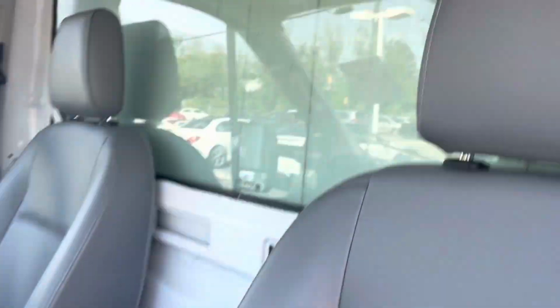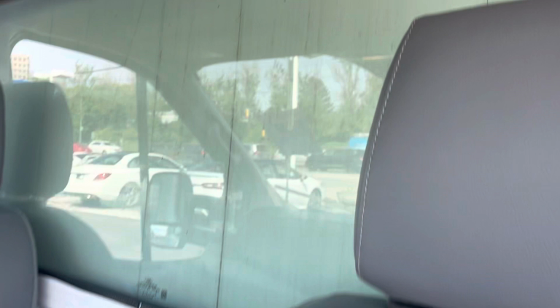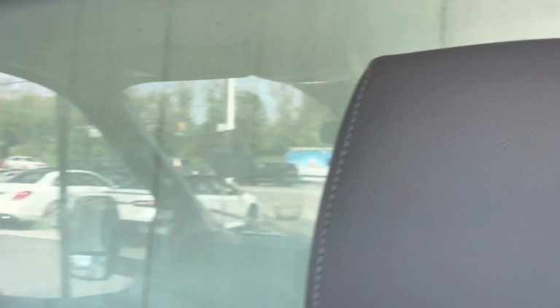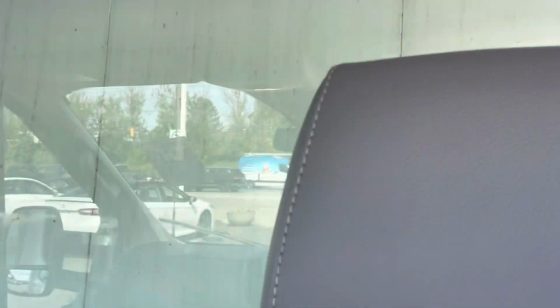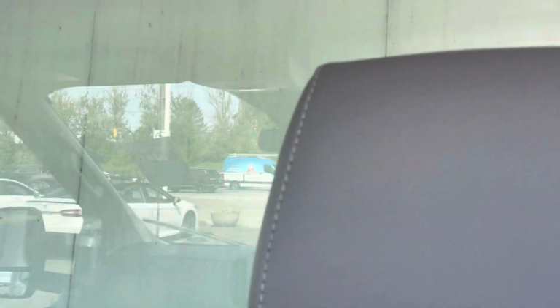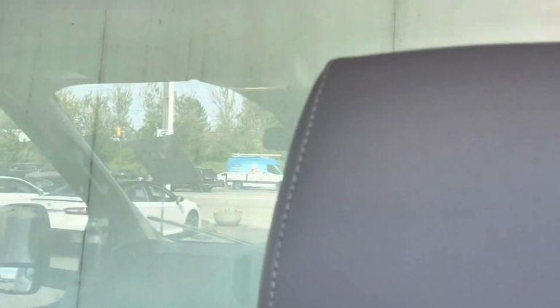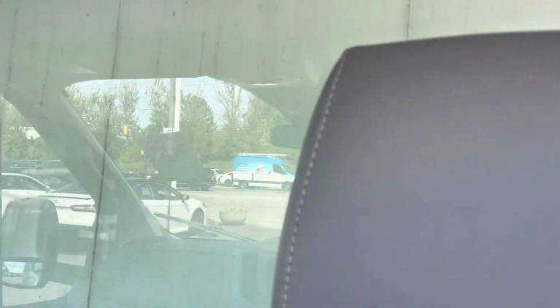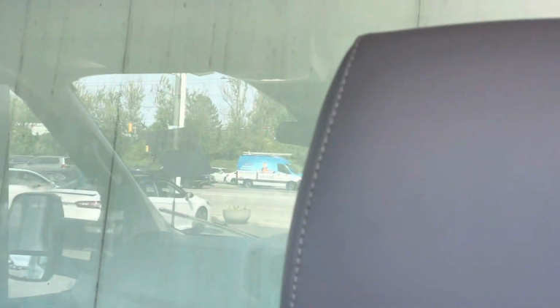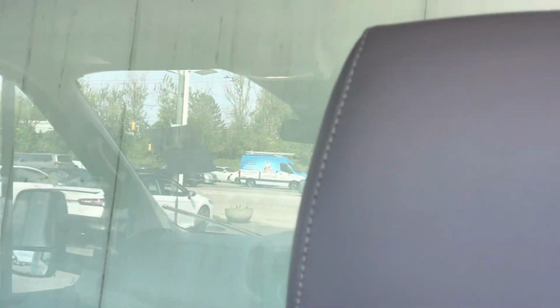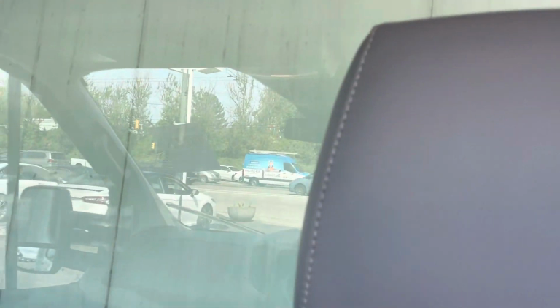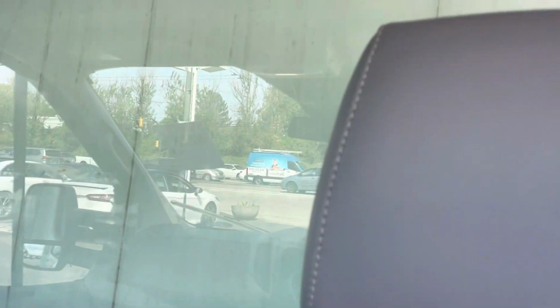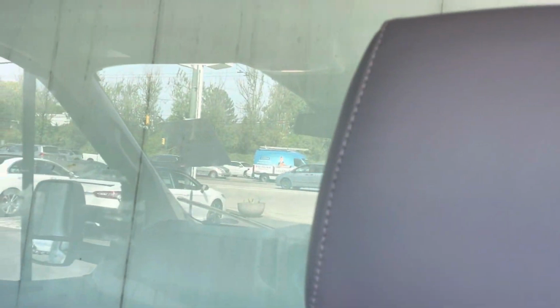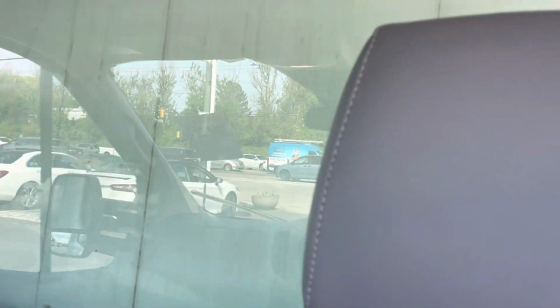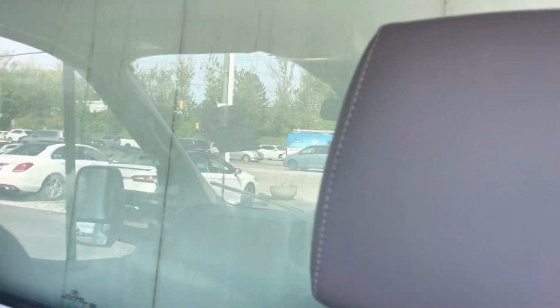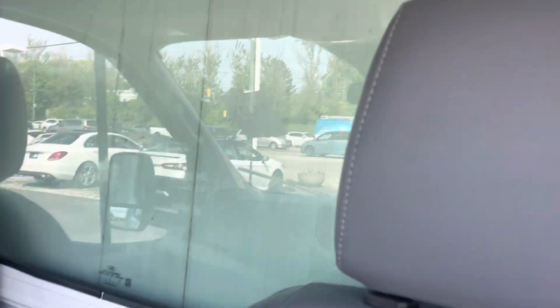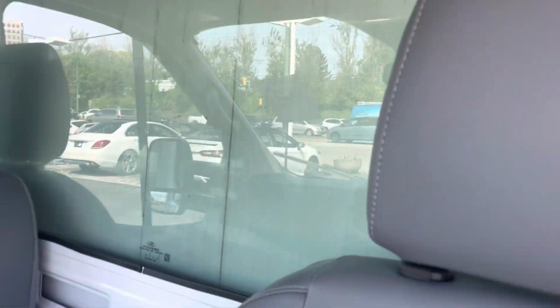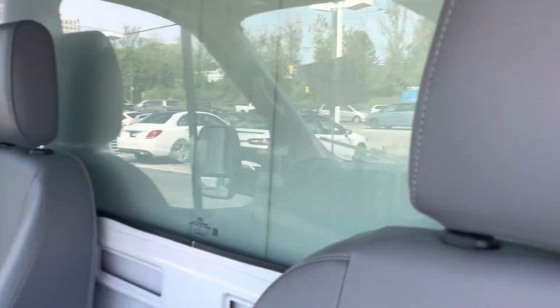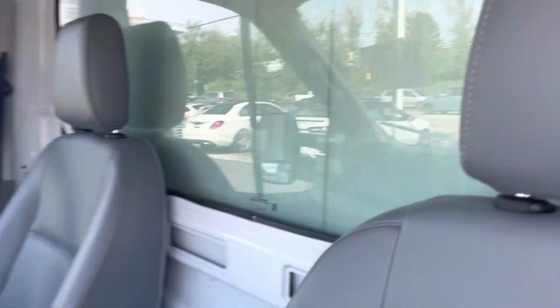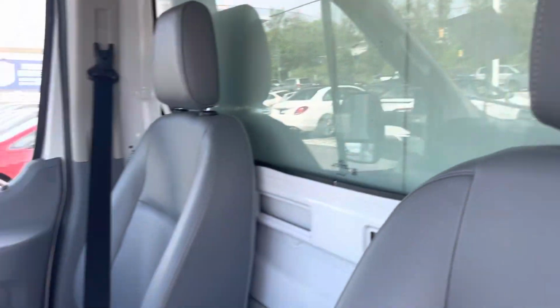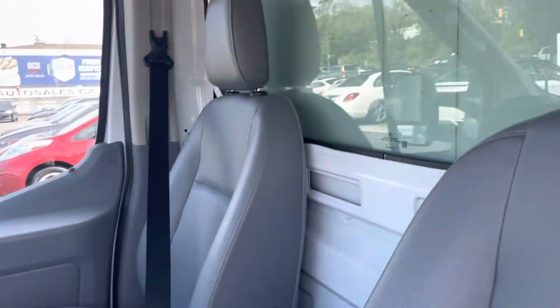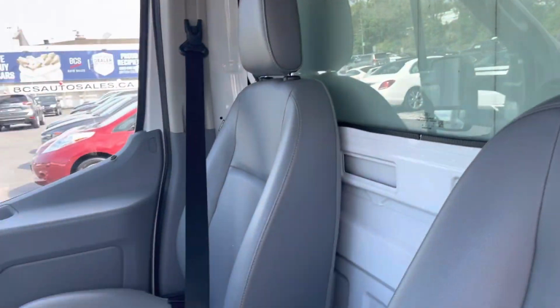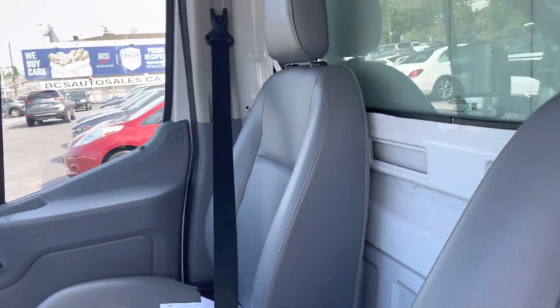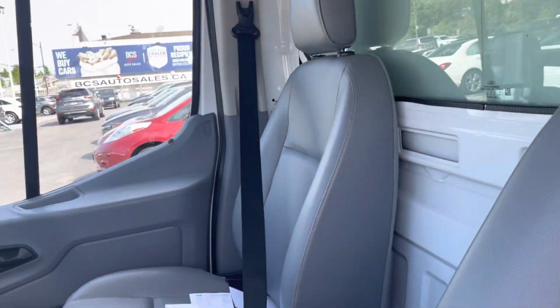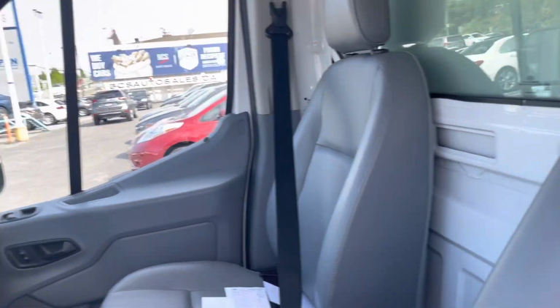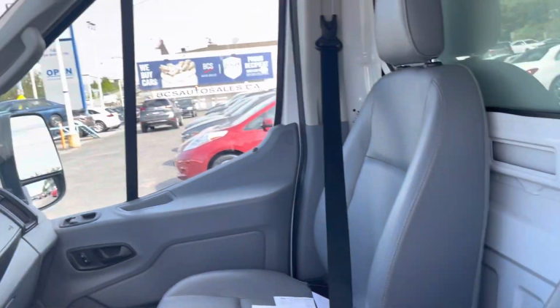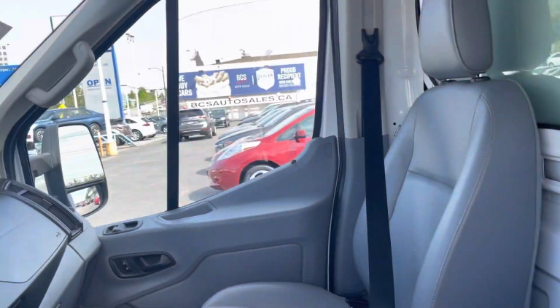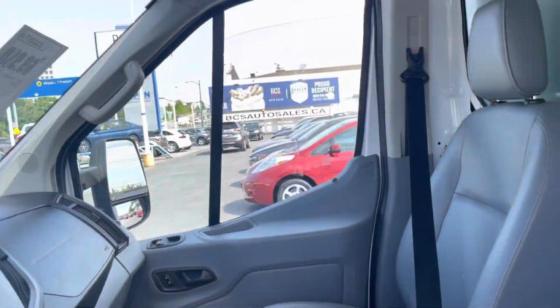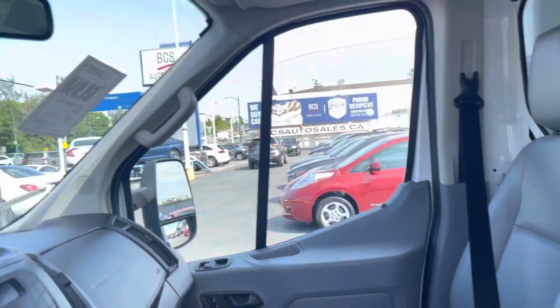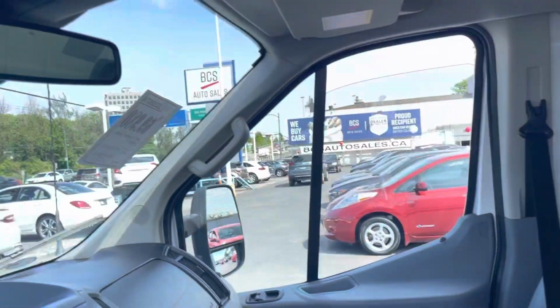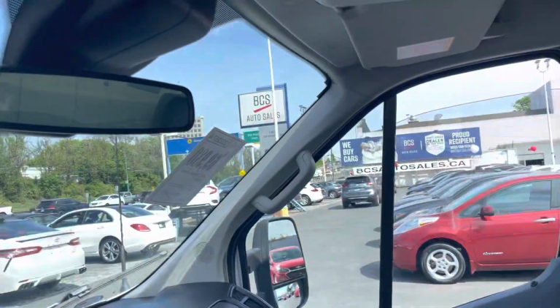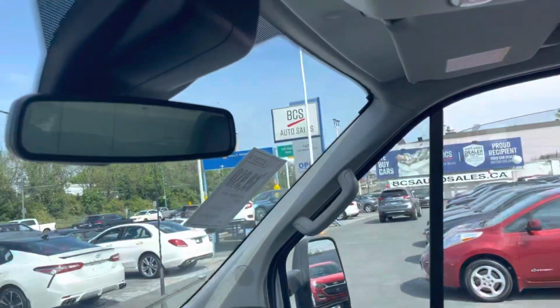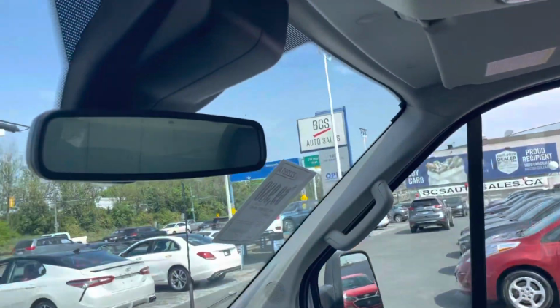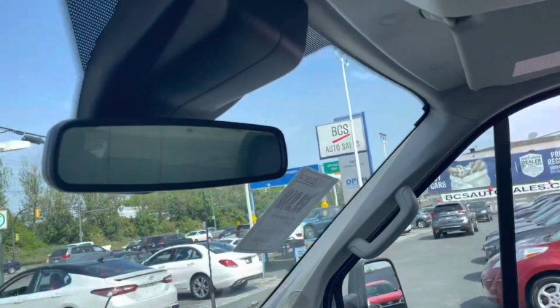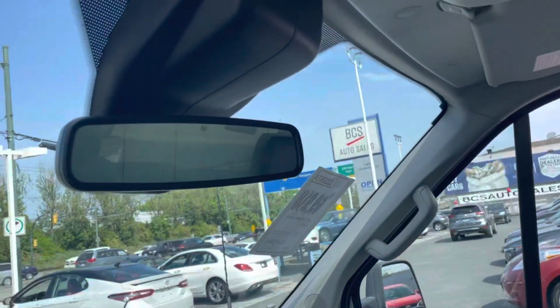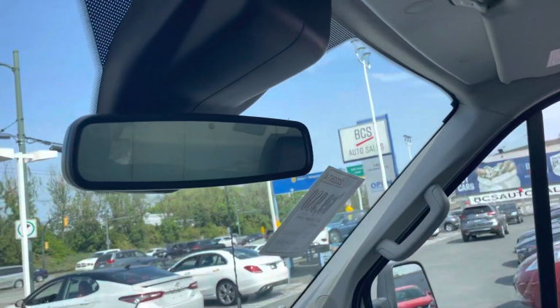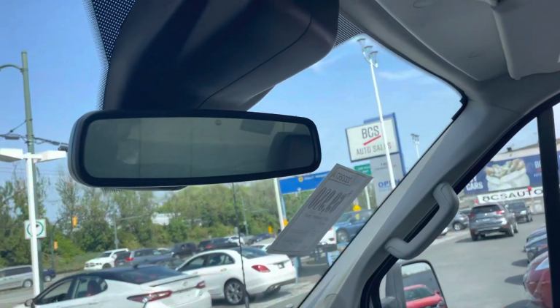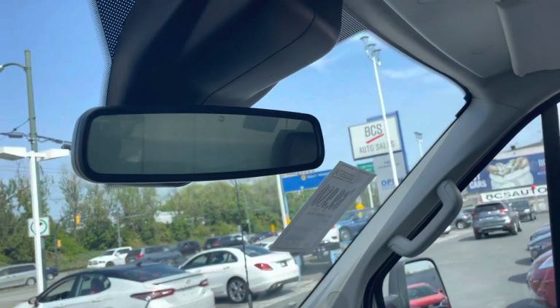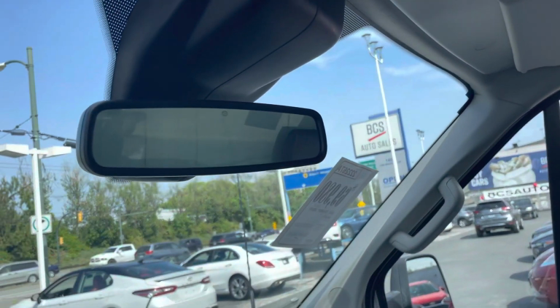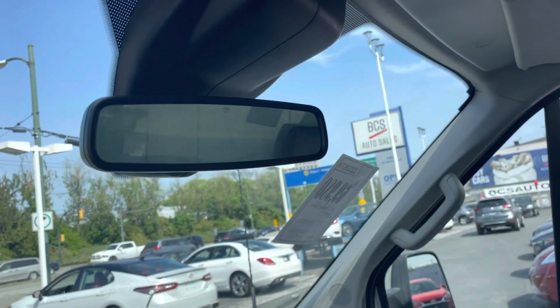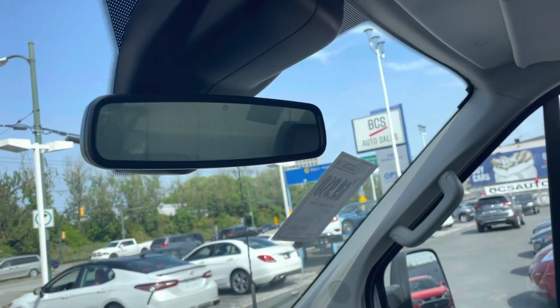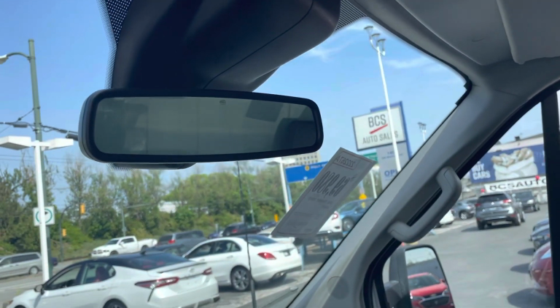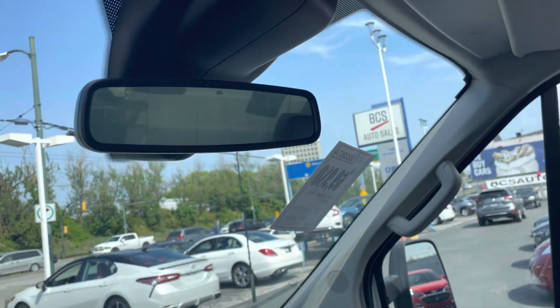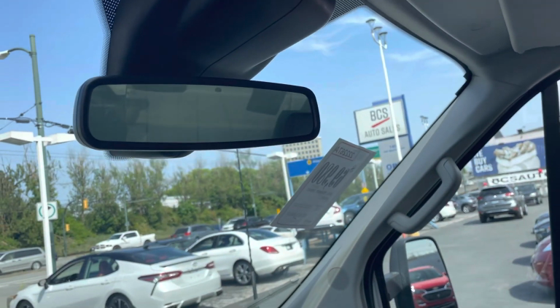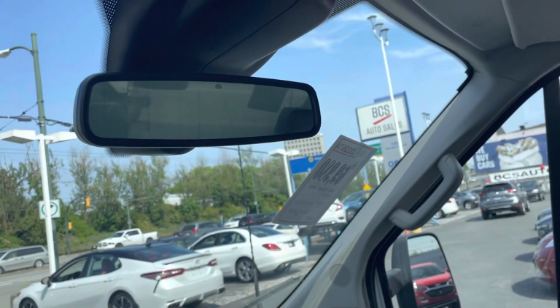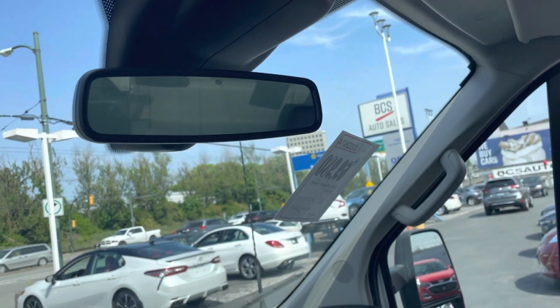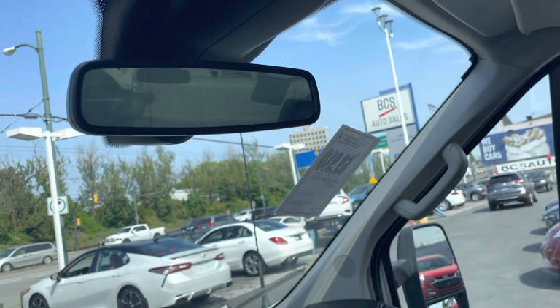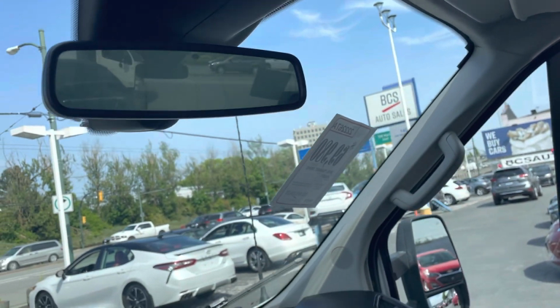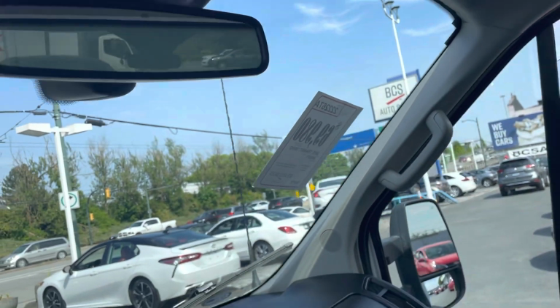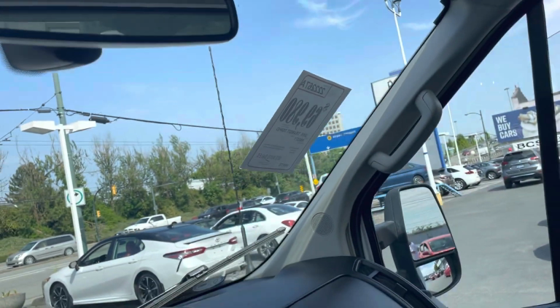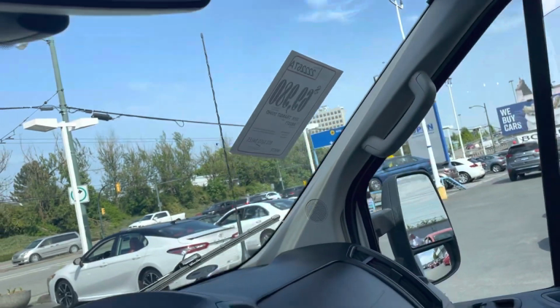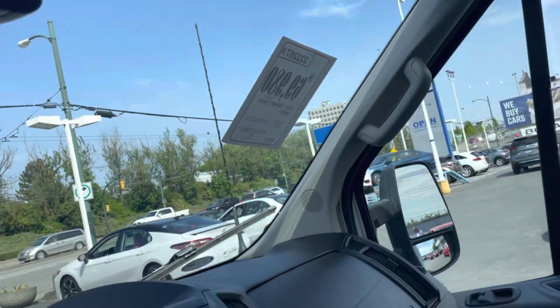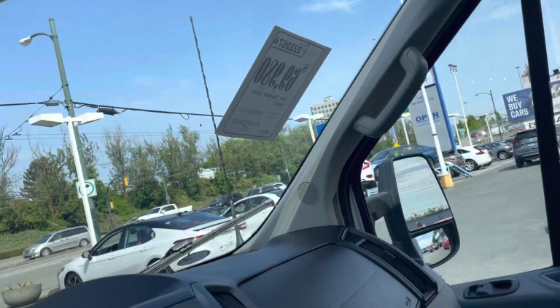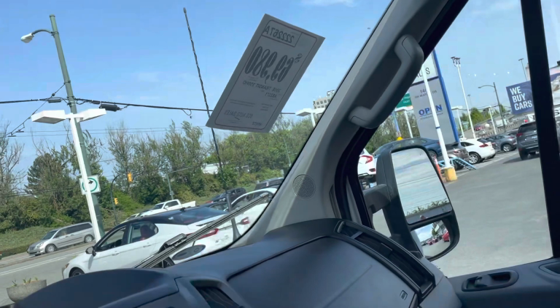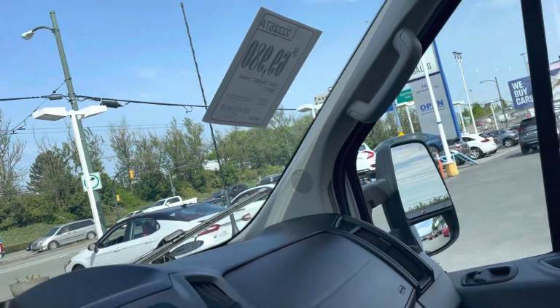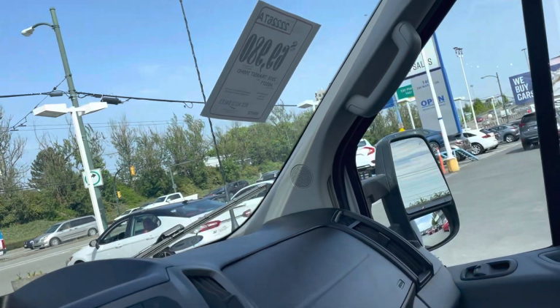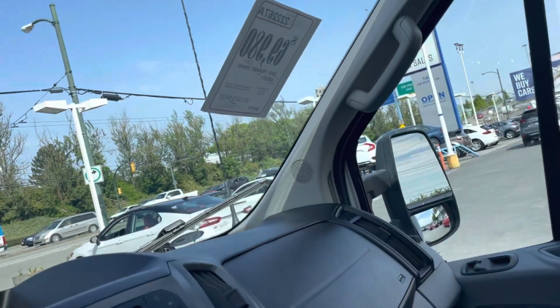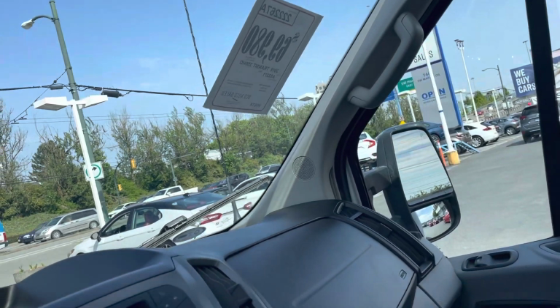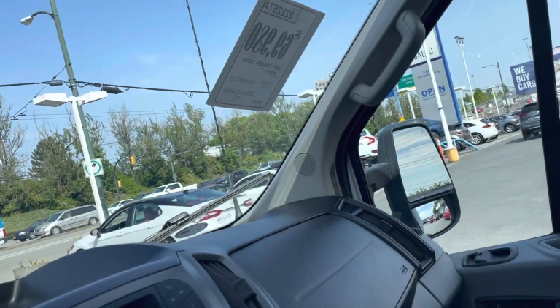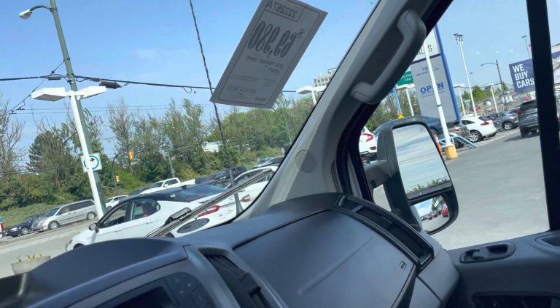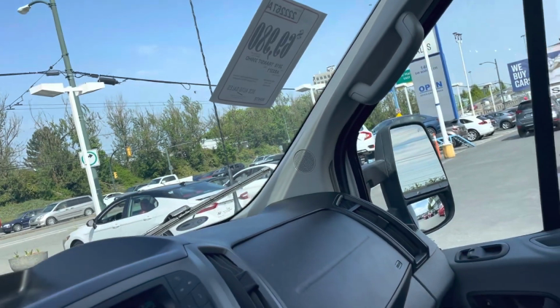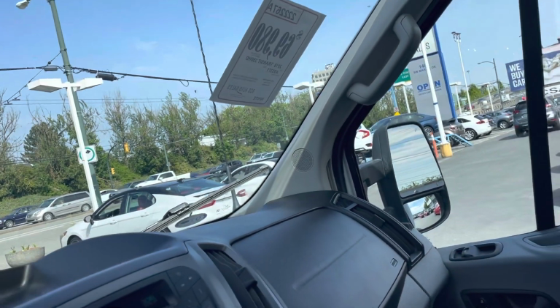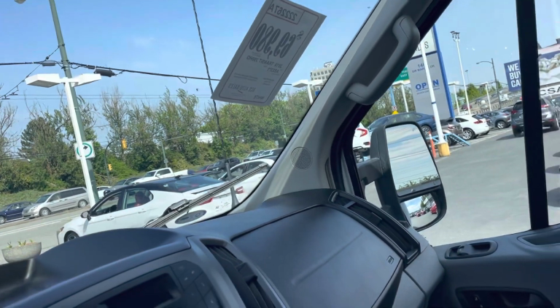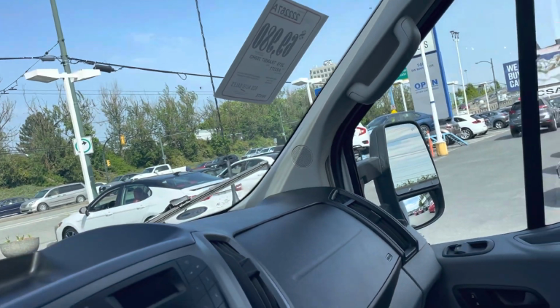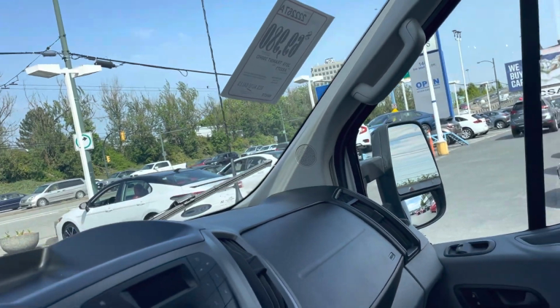It's got a useless back window and a rearview mirror — you'll never use that. You can take it right off and improve the visibility.